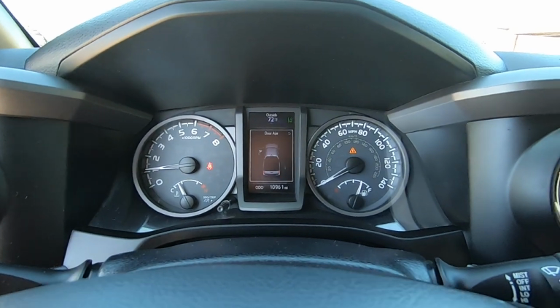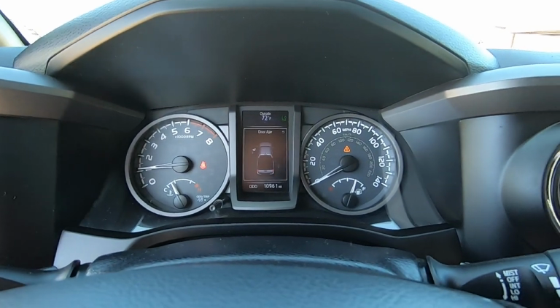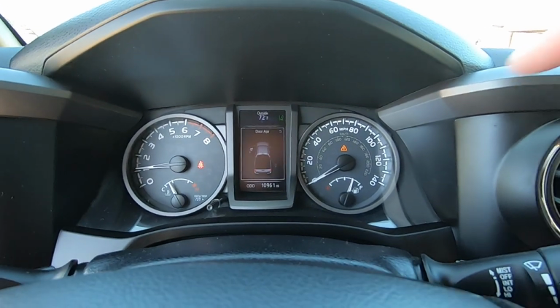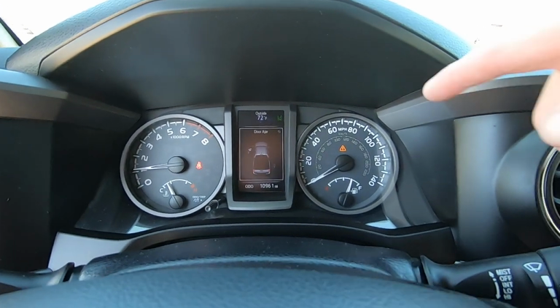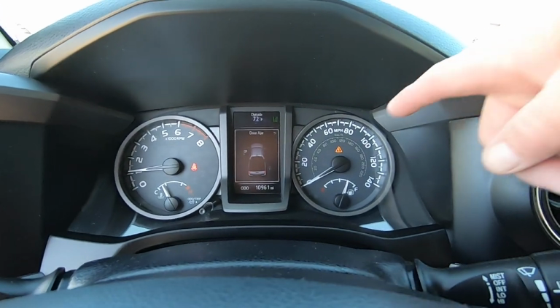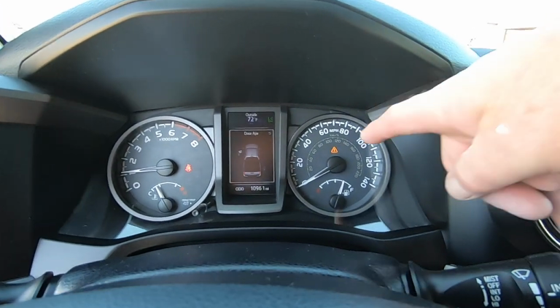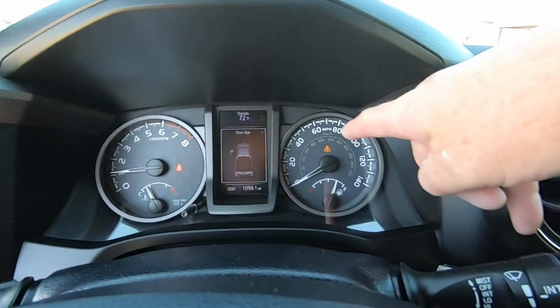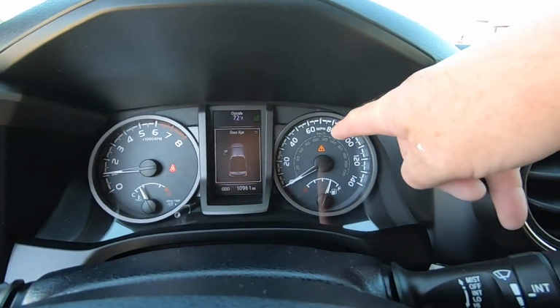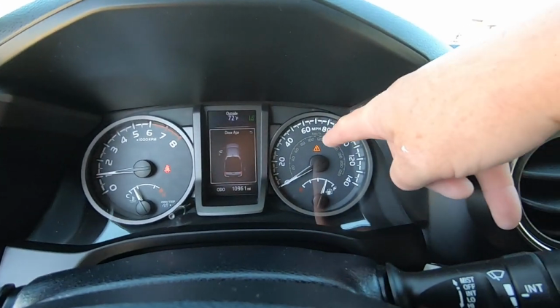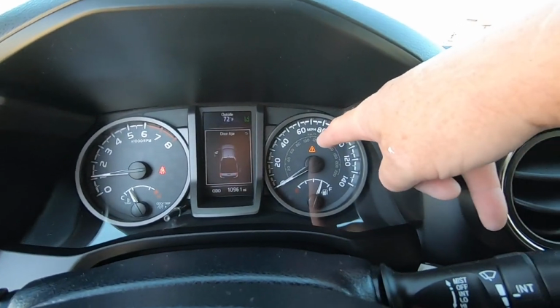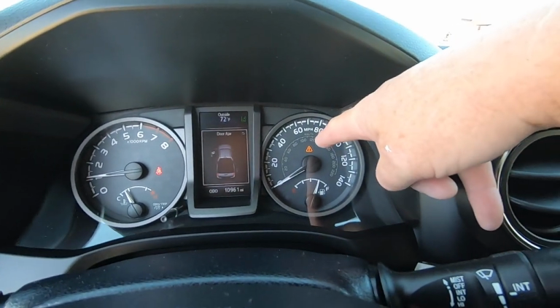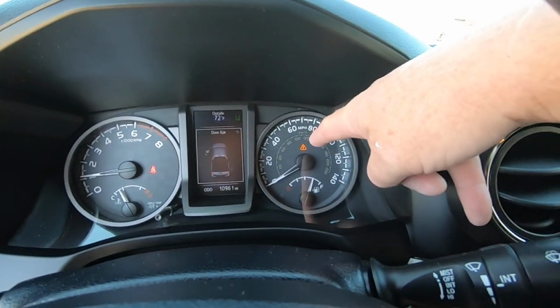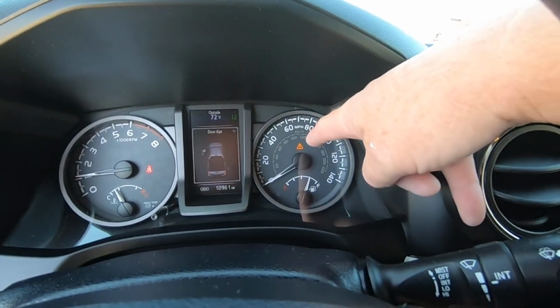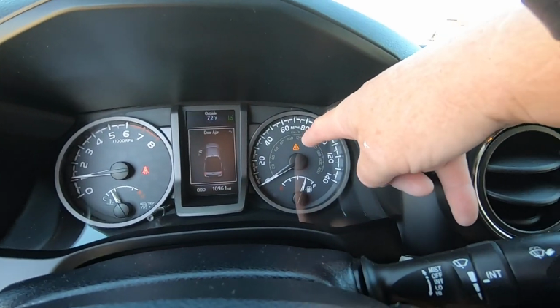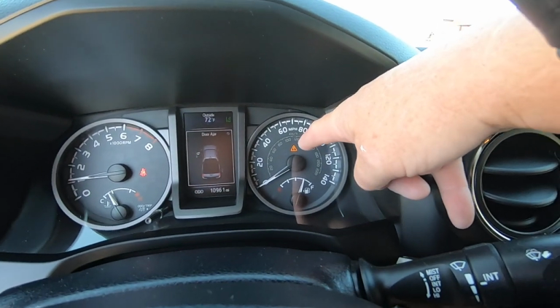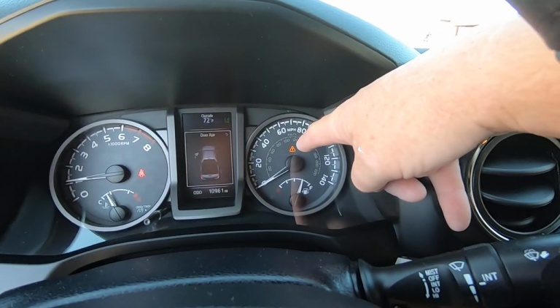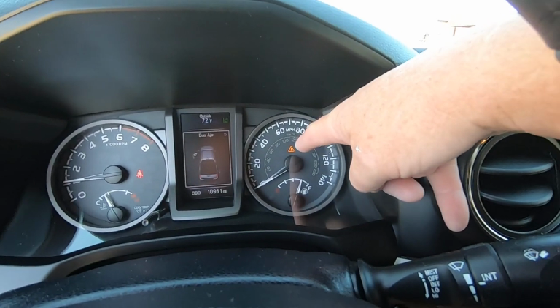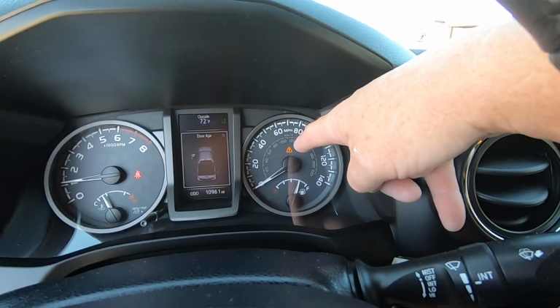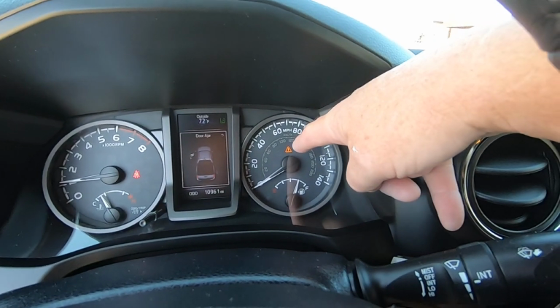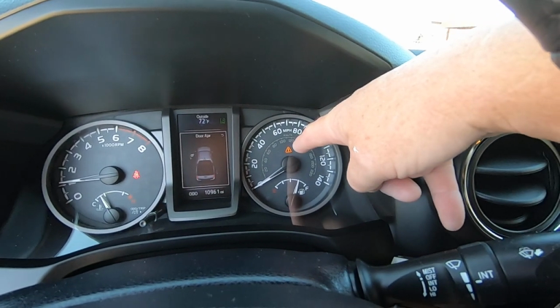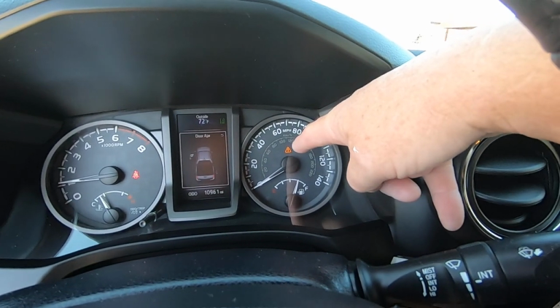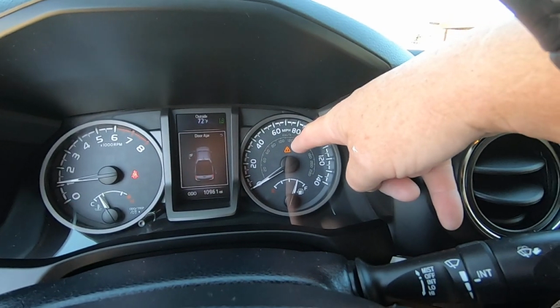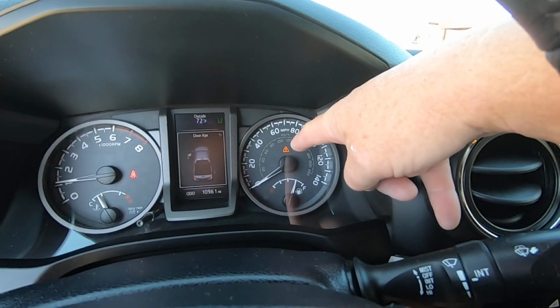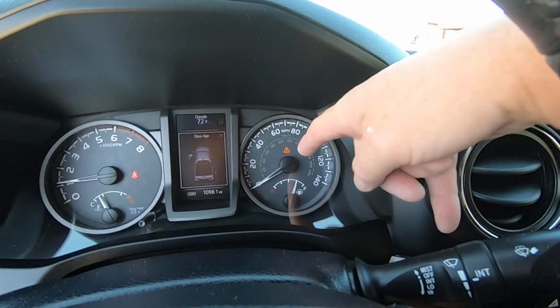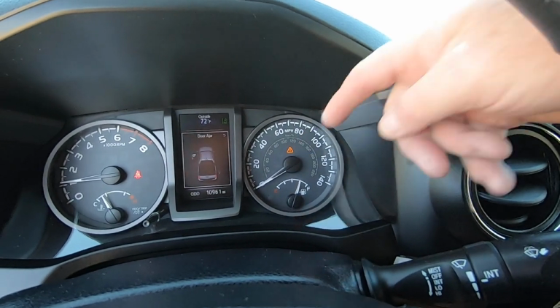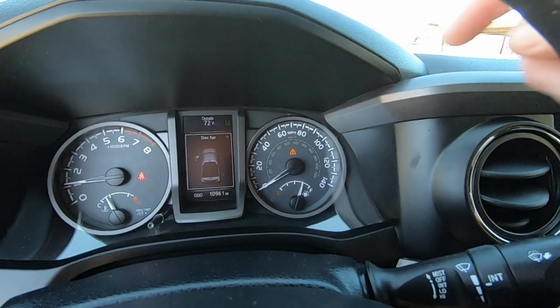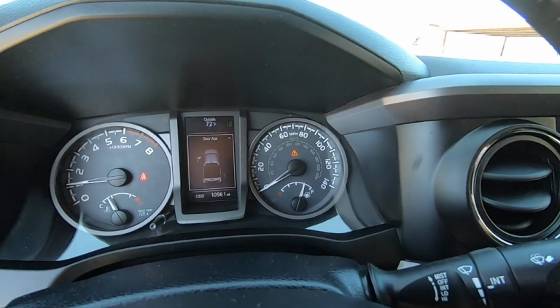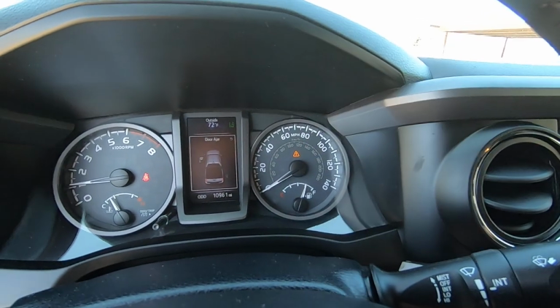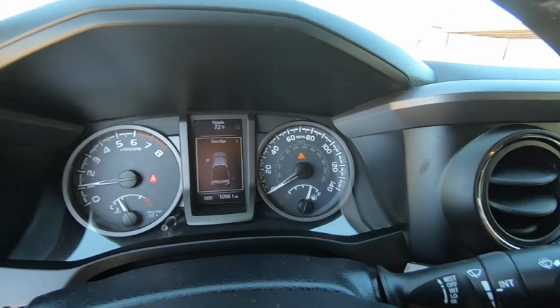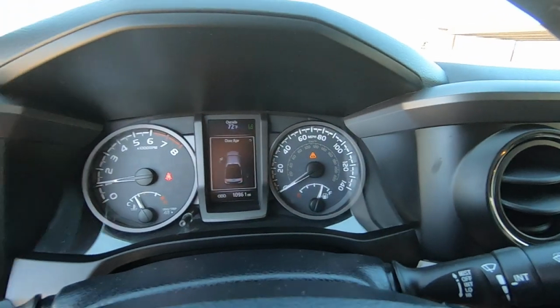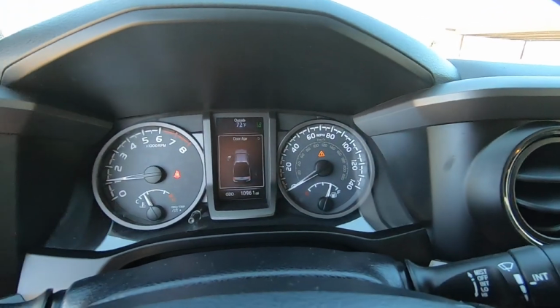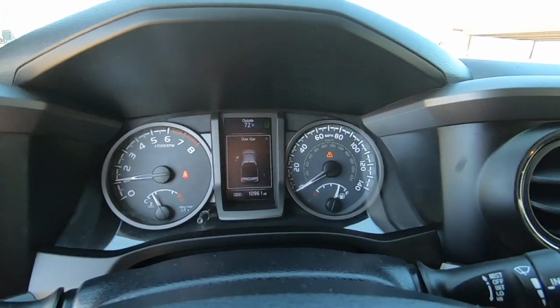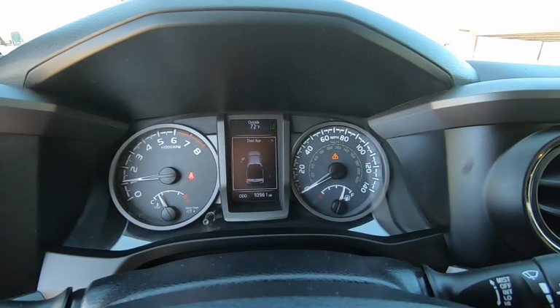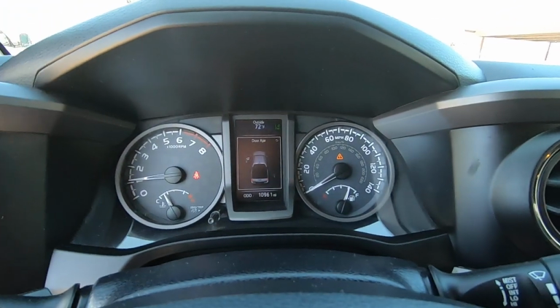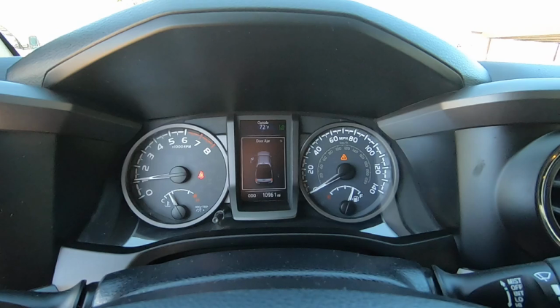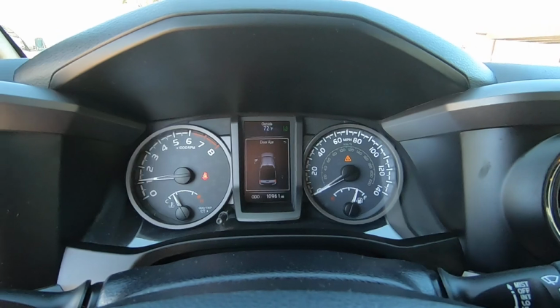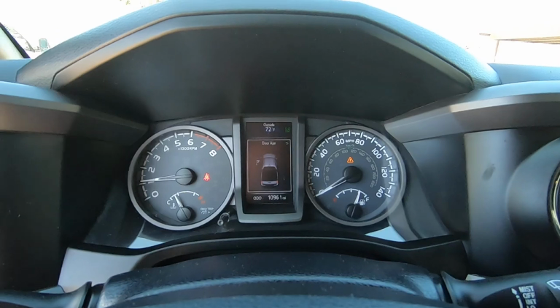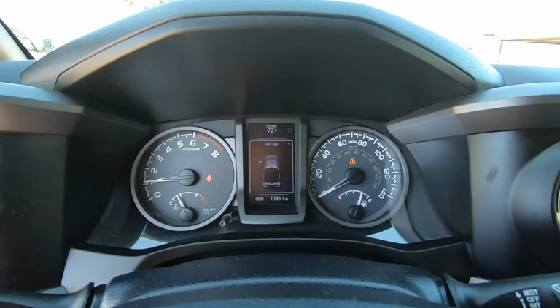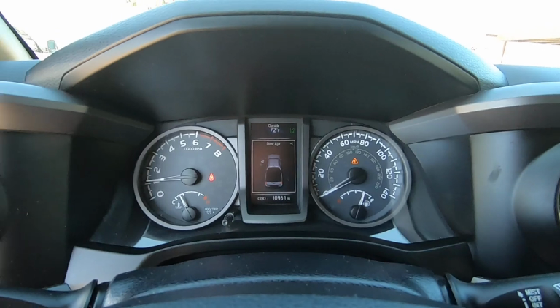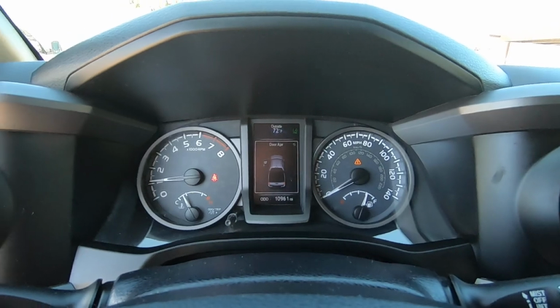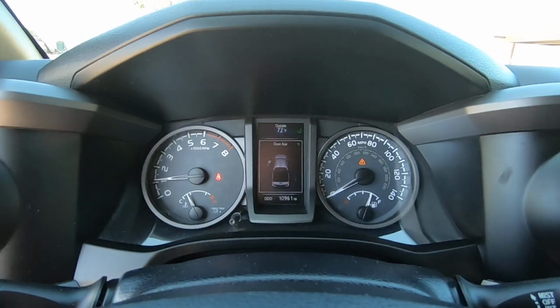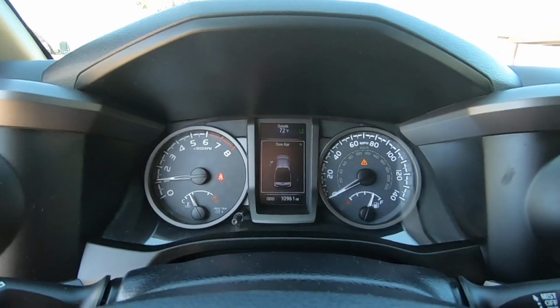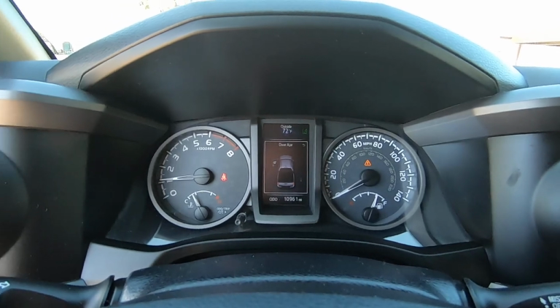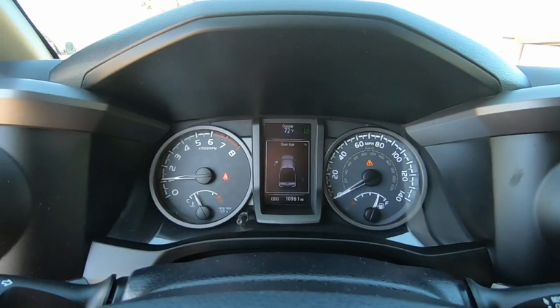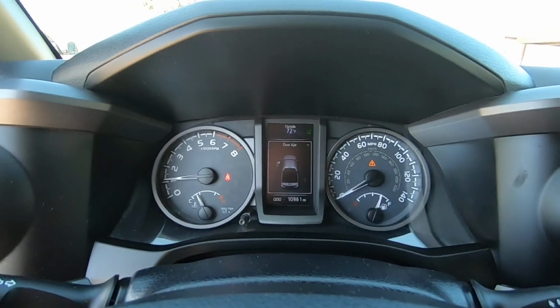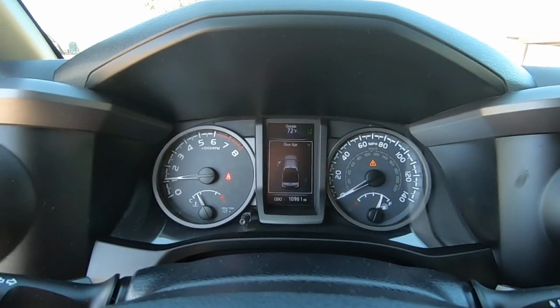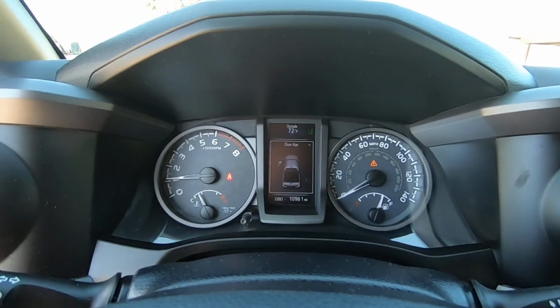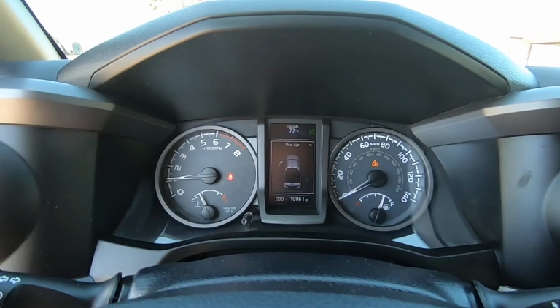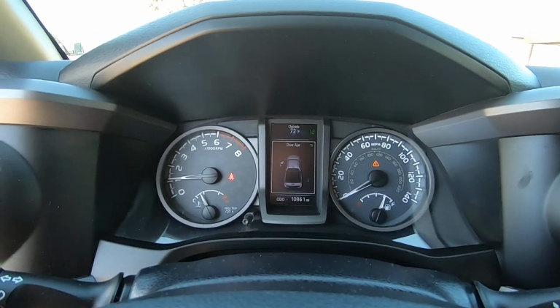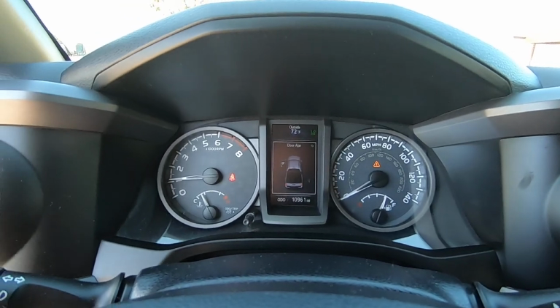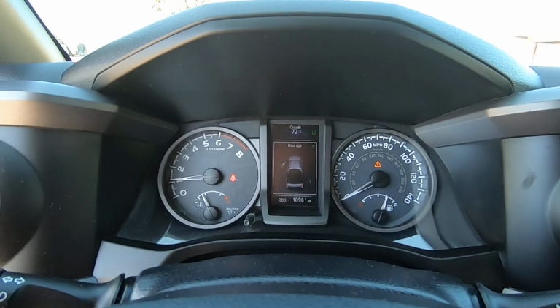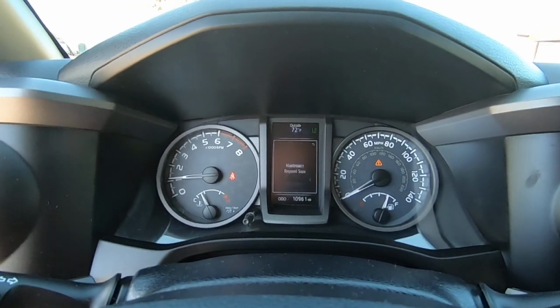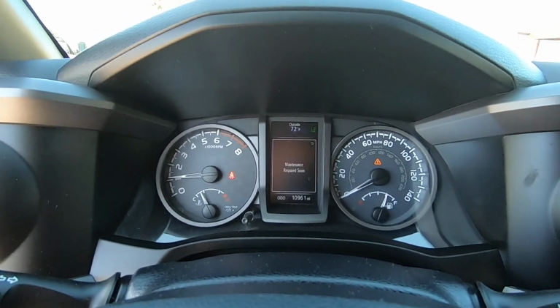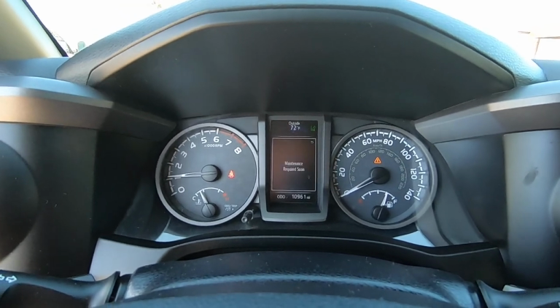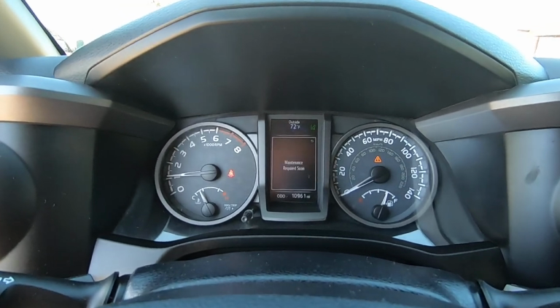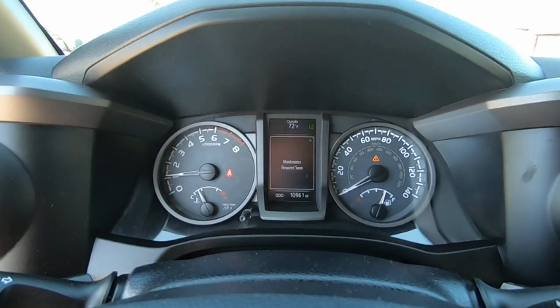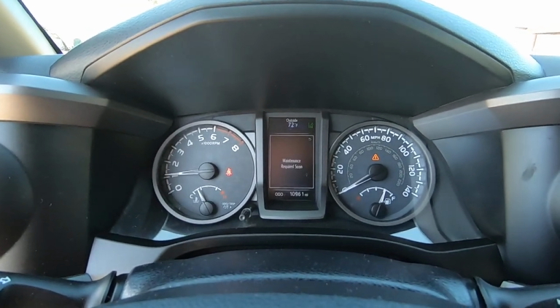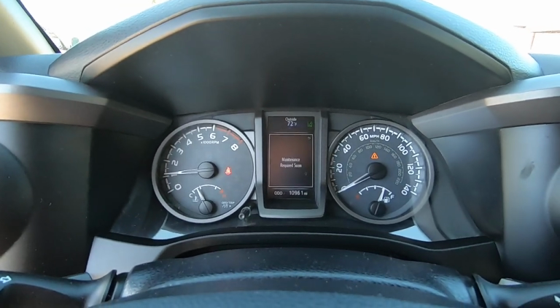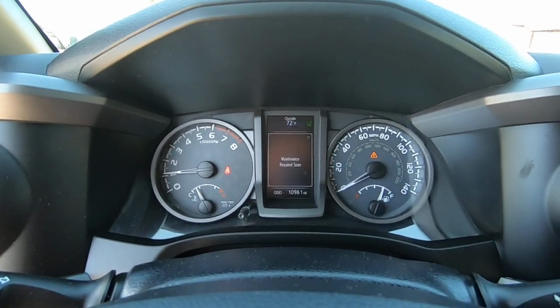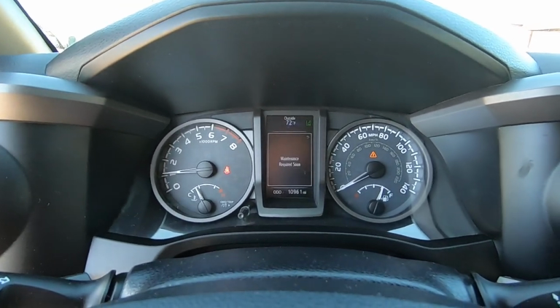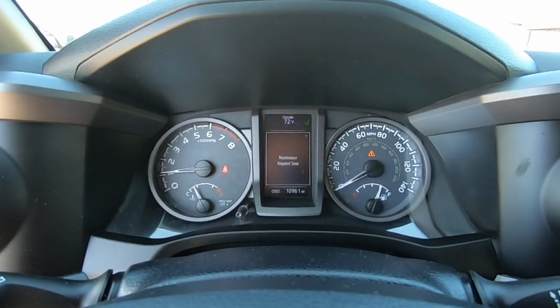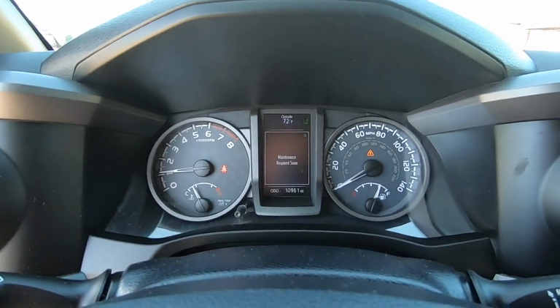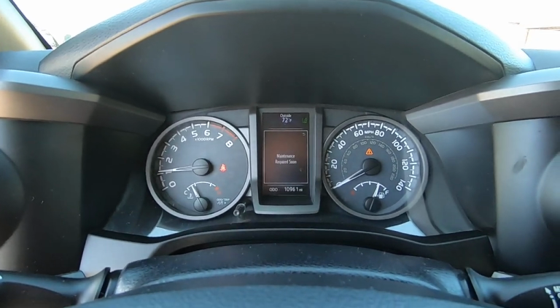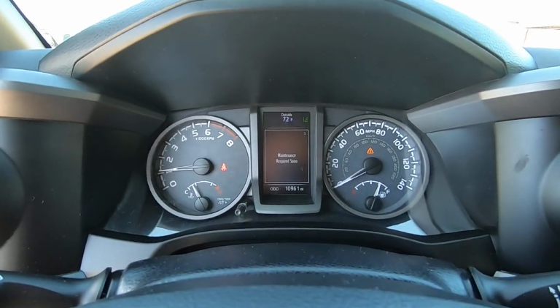Truck's running and the door's open, which is why you got the triangle there. 10,961 miles.